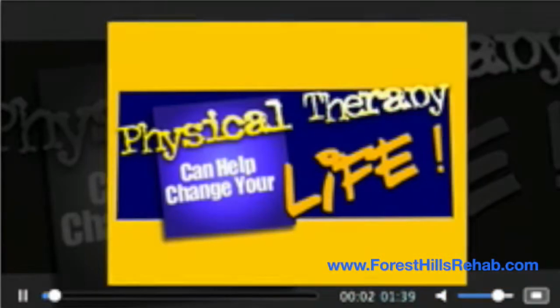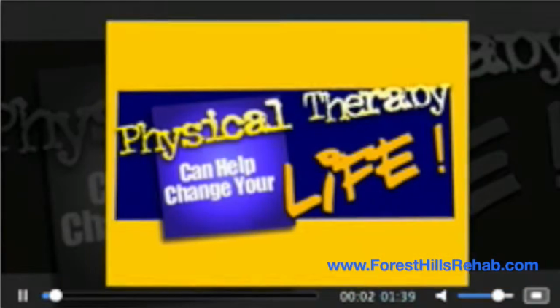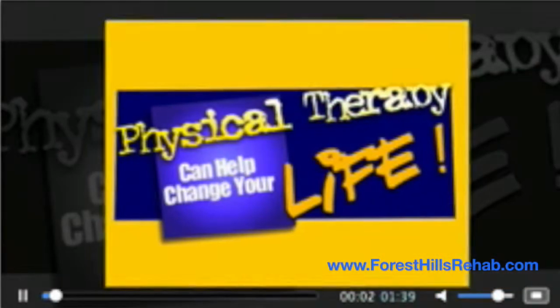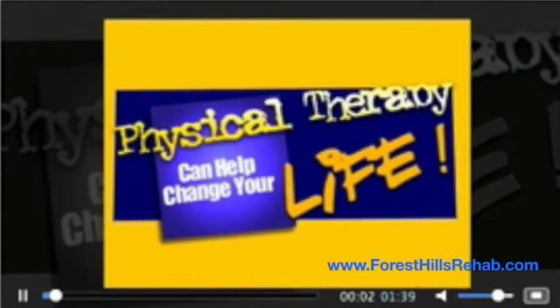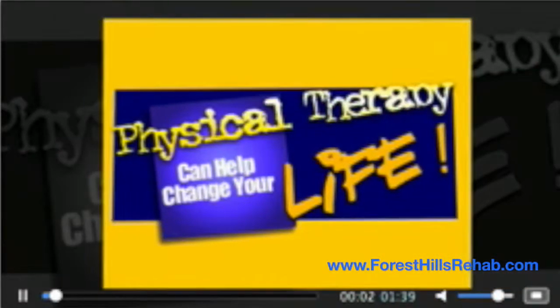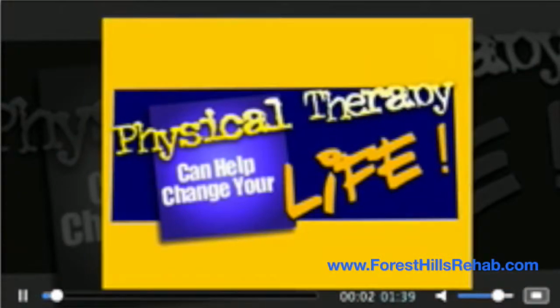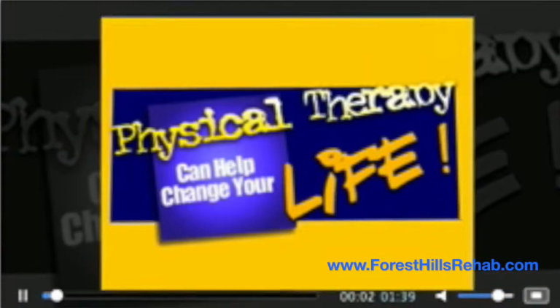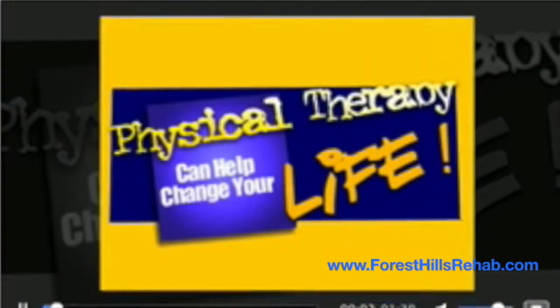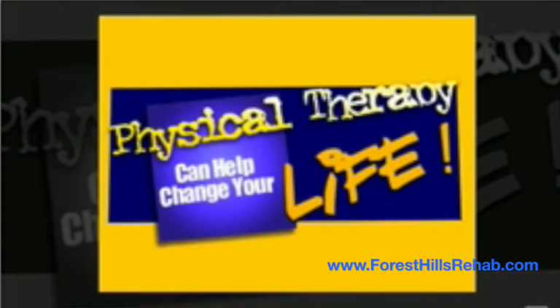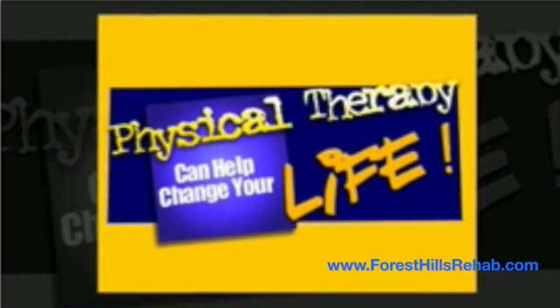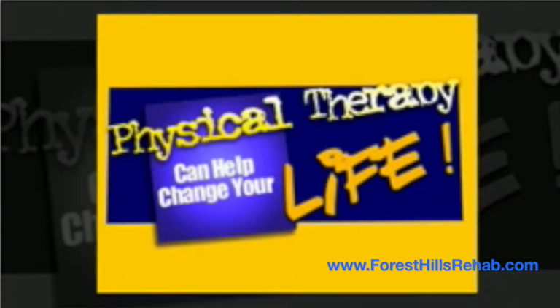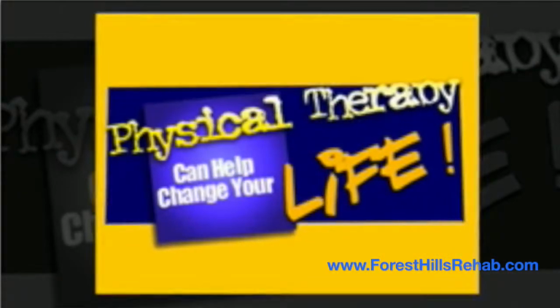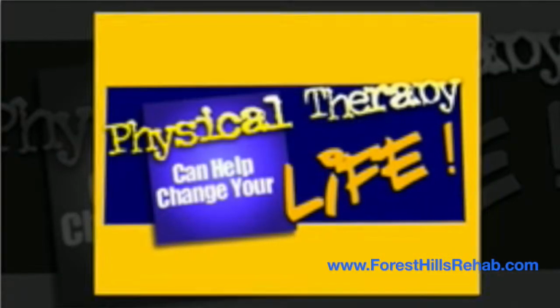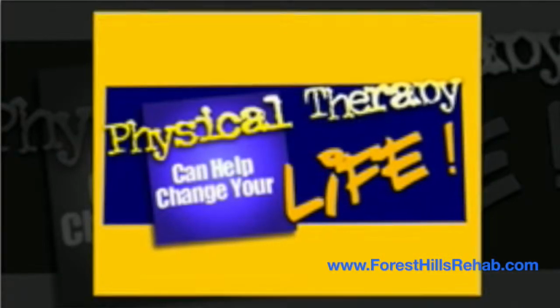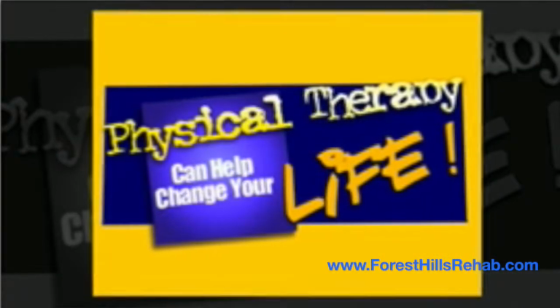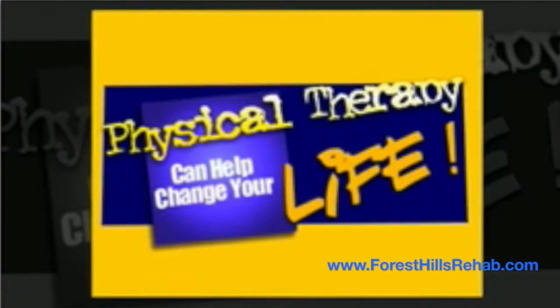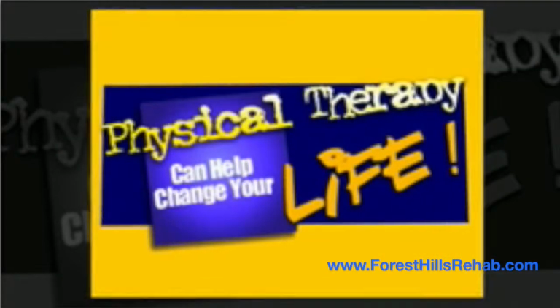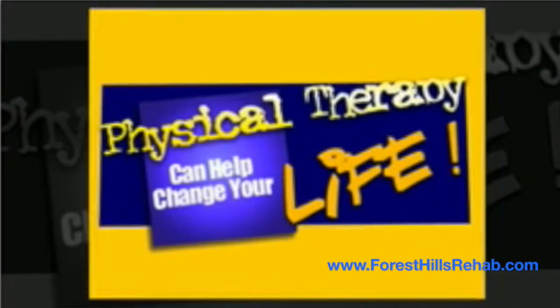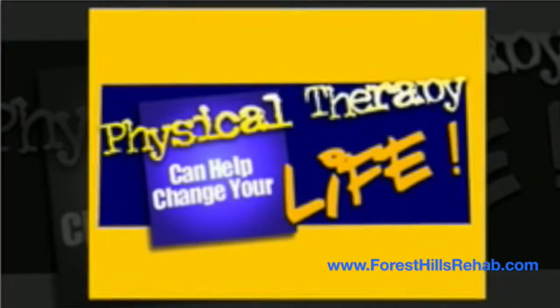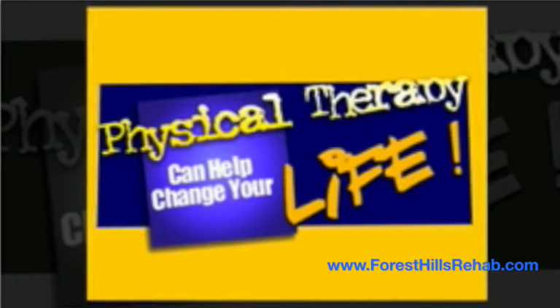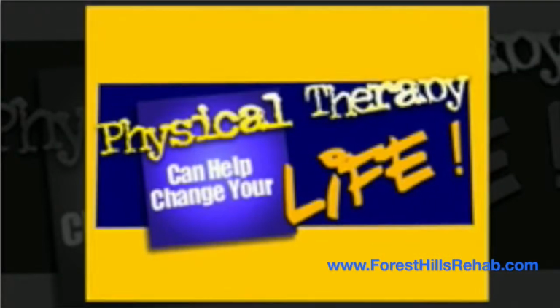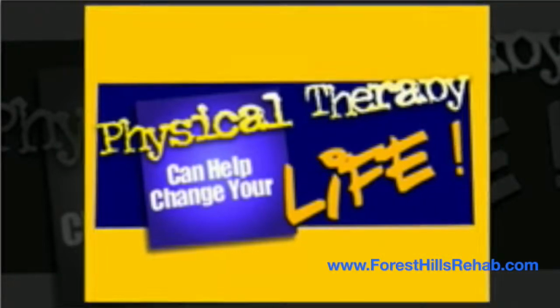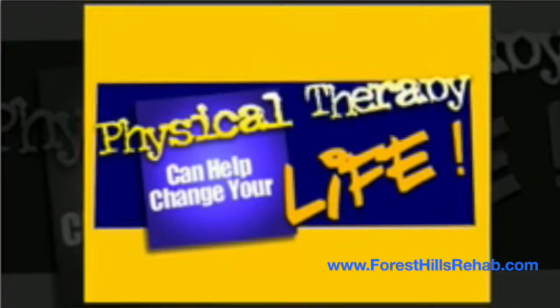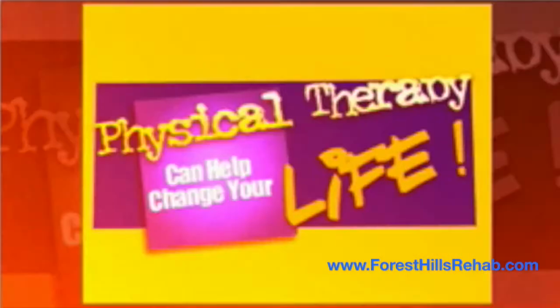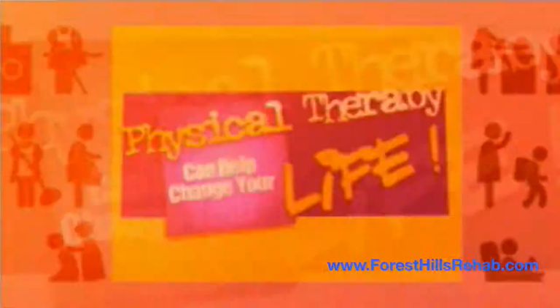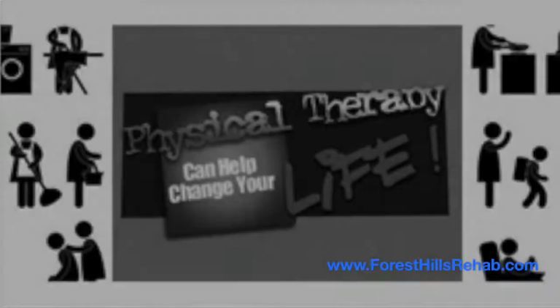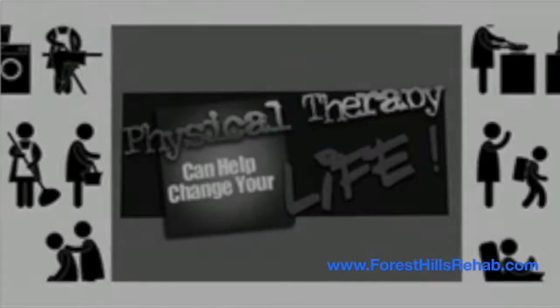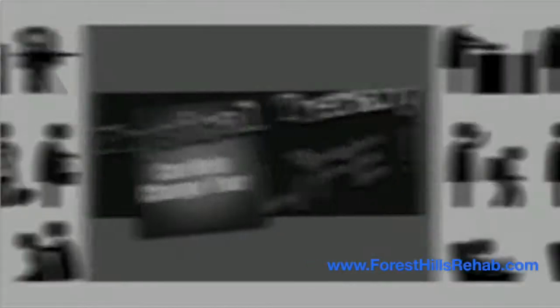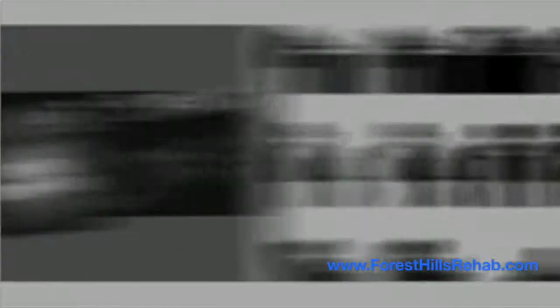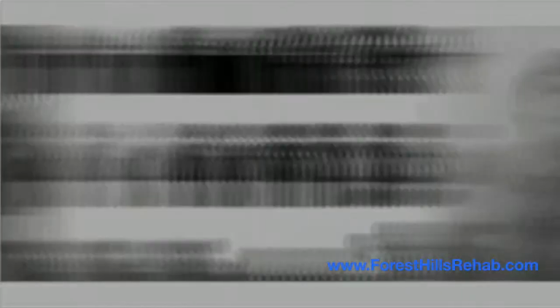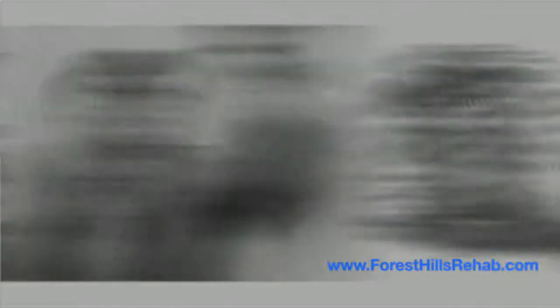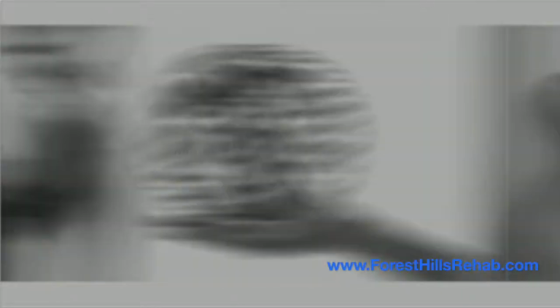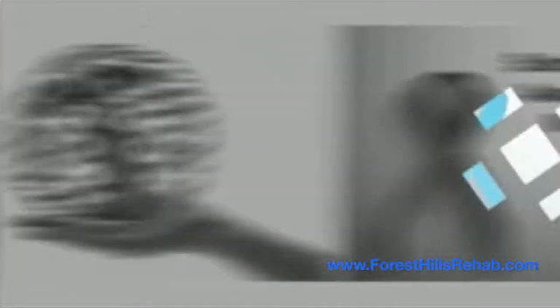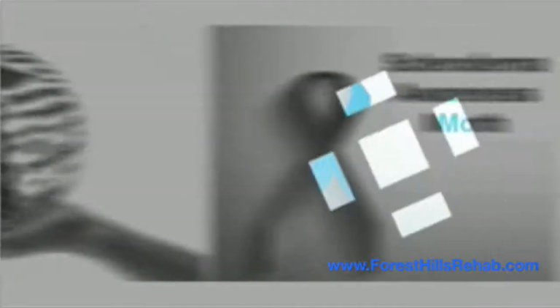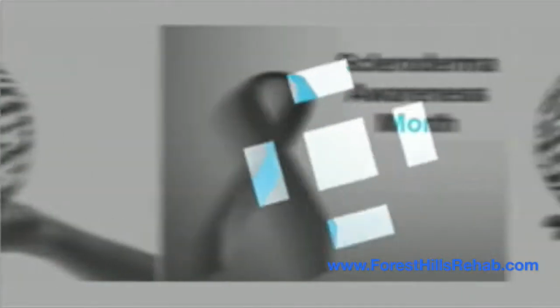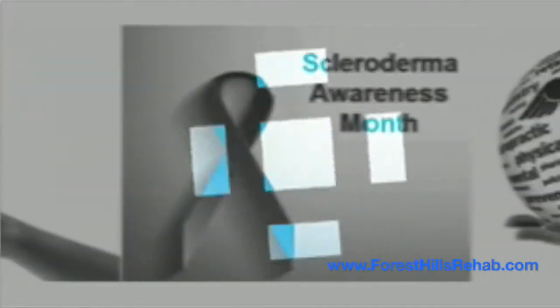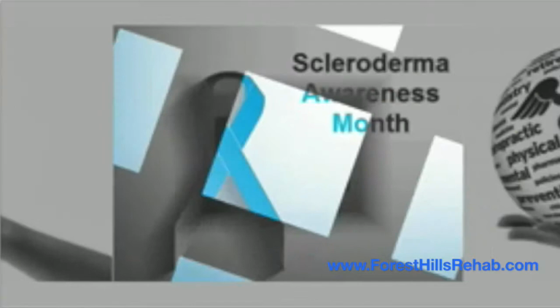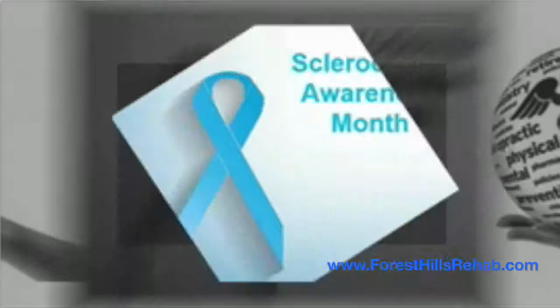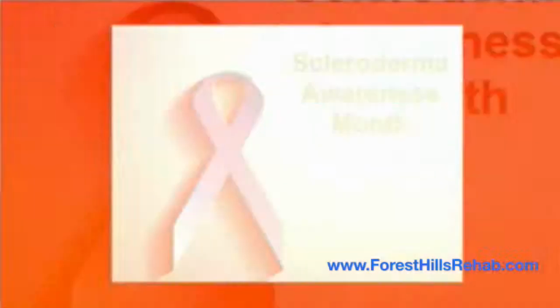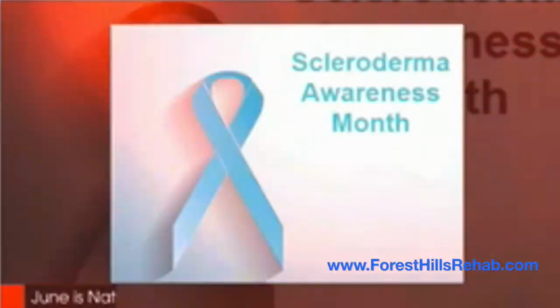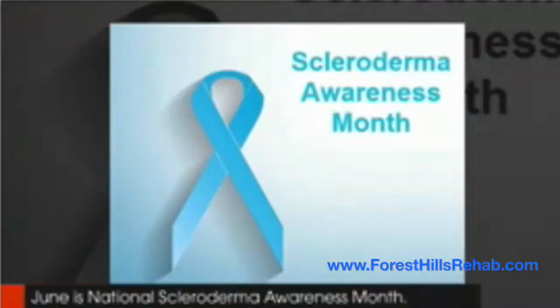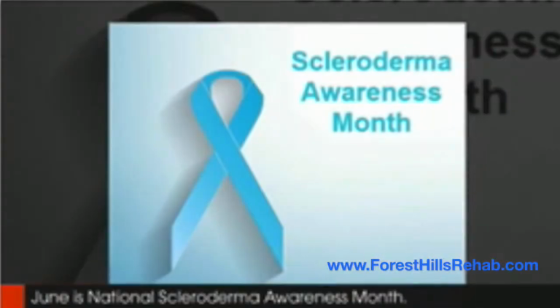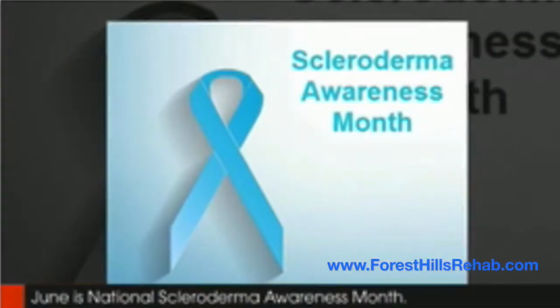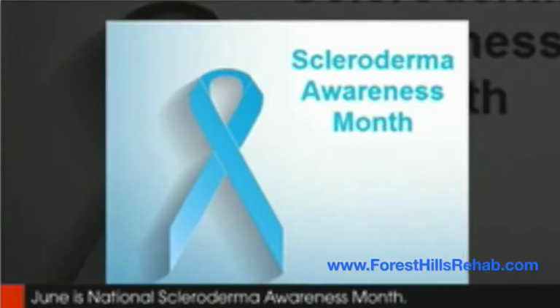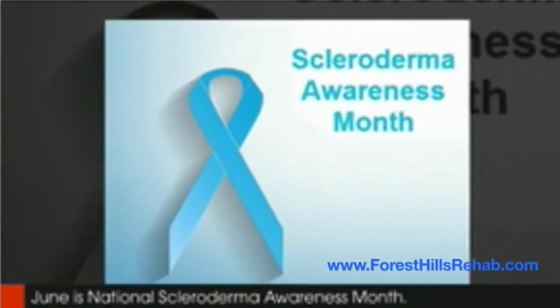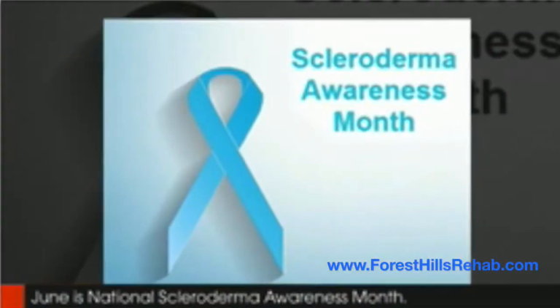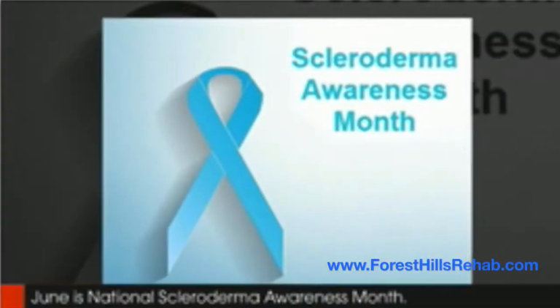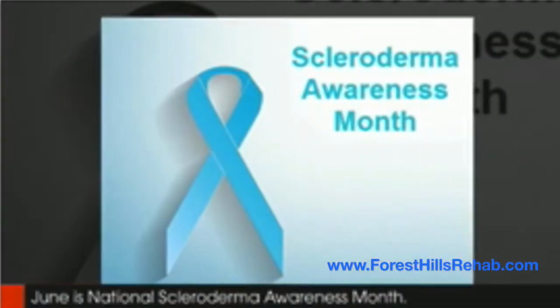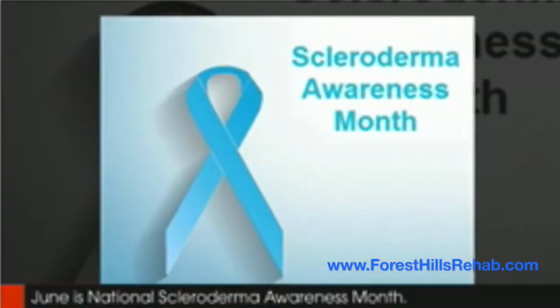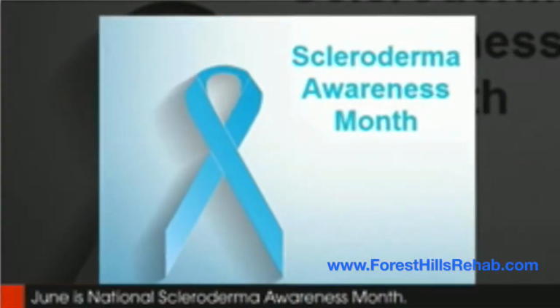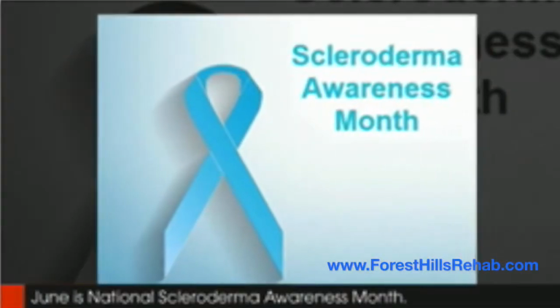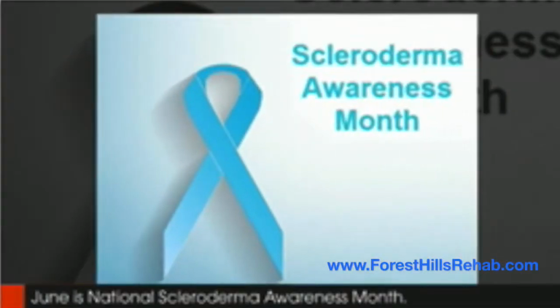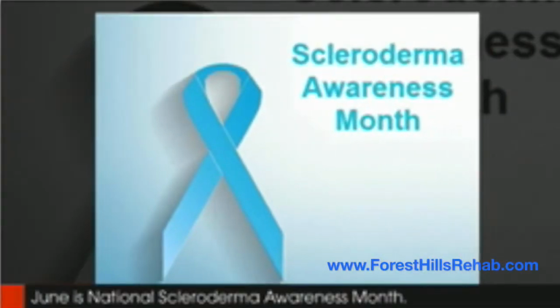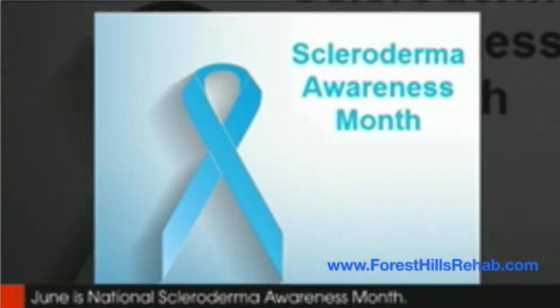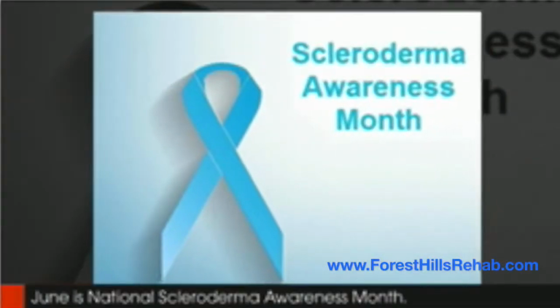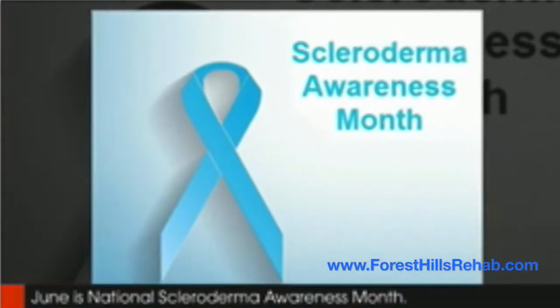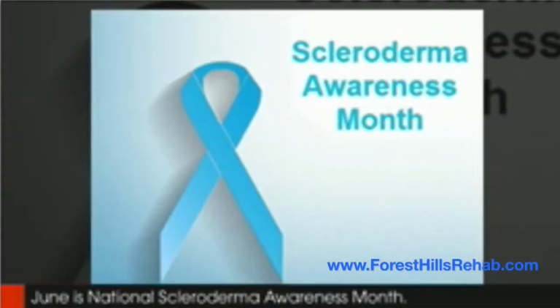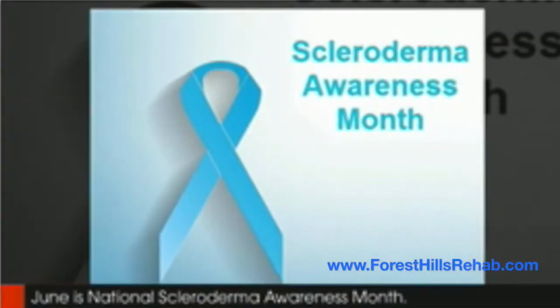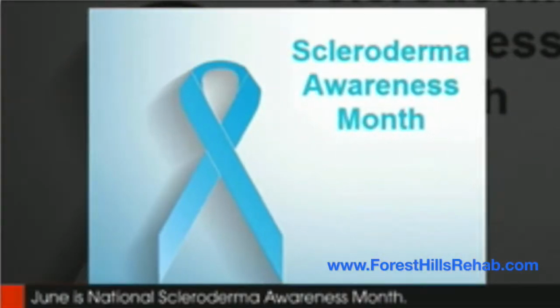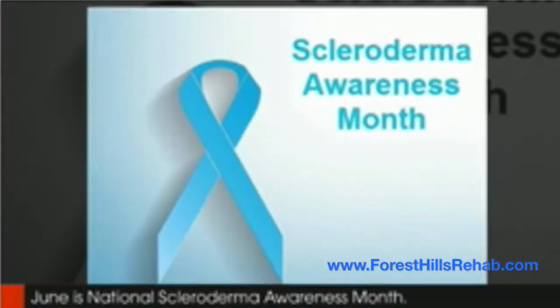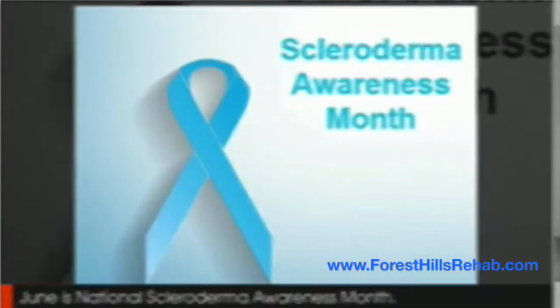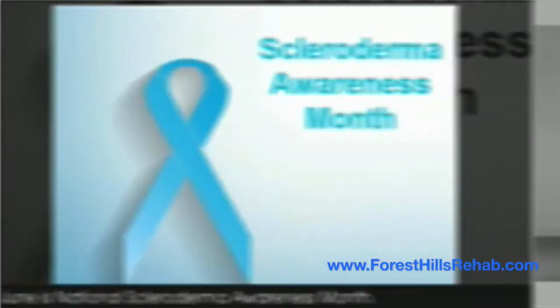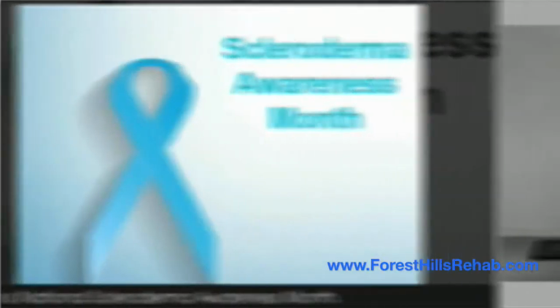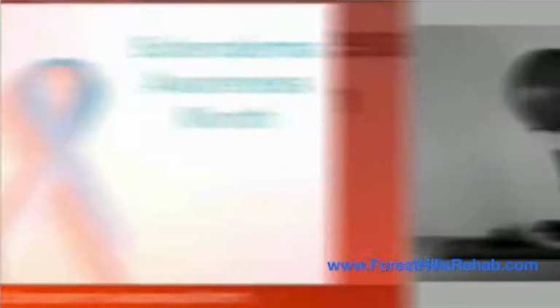Welcome to the latest edition of how physical therapy can change your life. June is National Scleroderma Awareness Month.